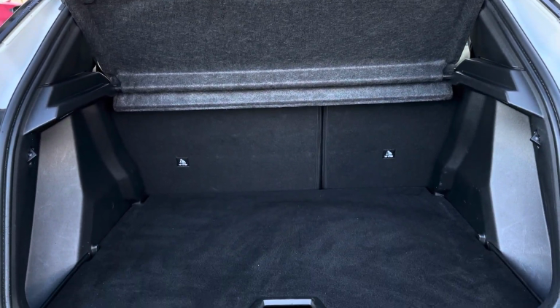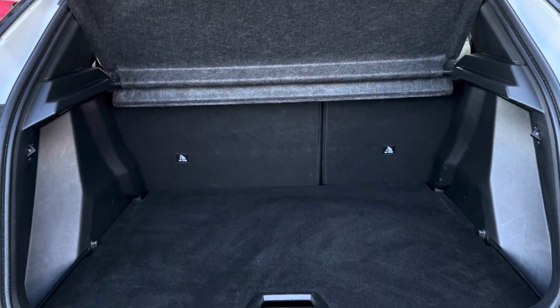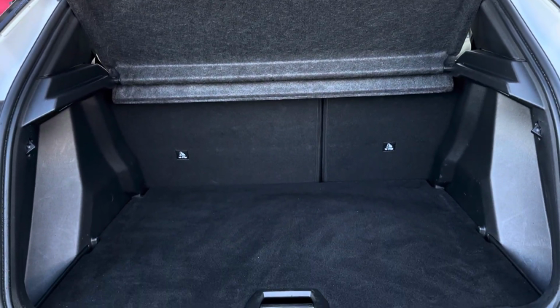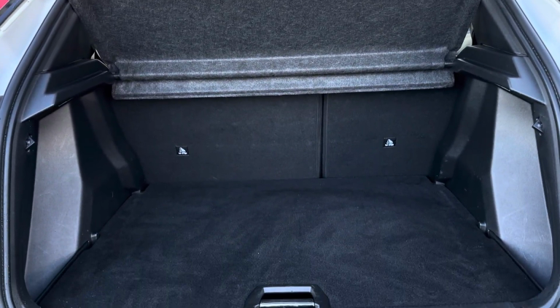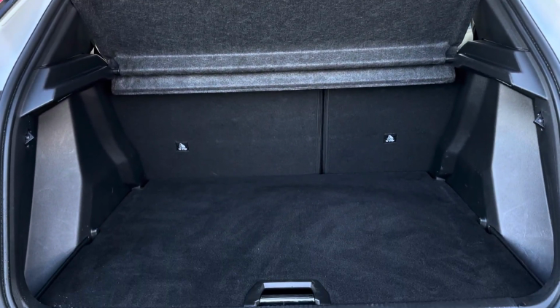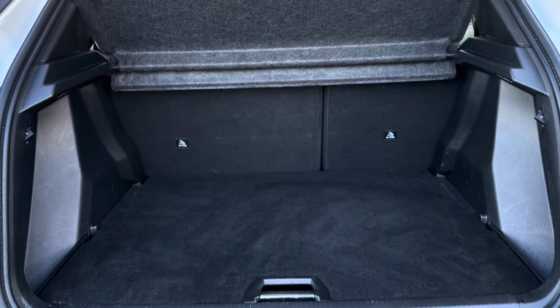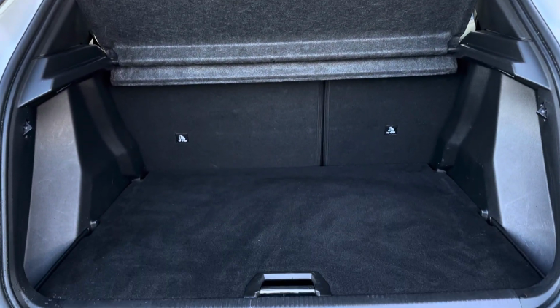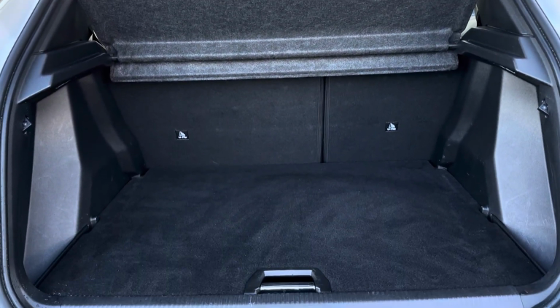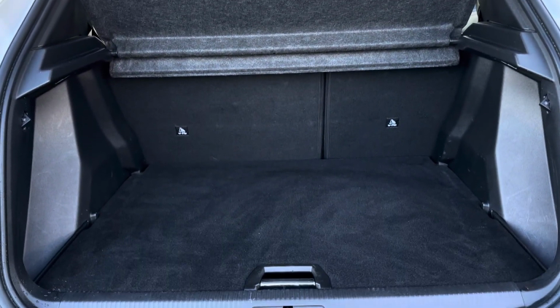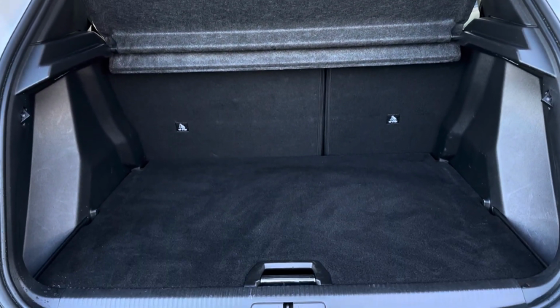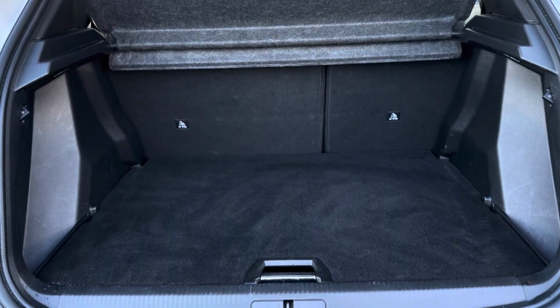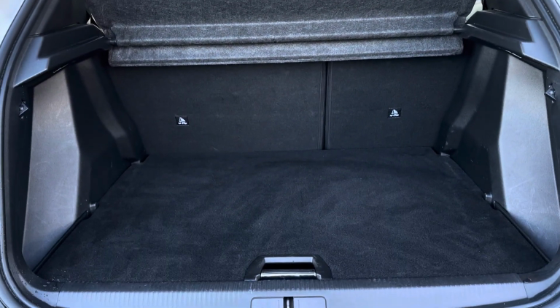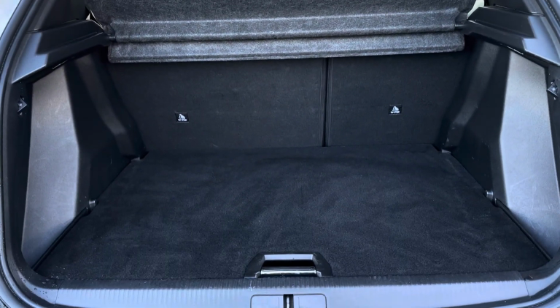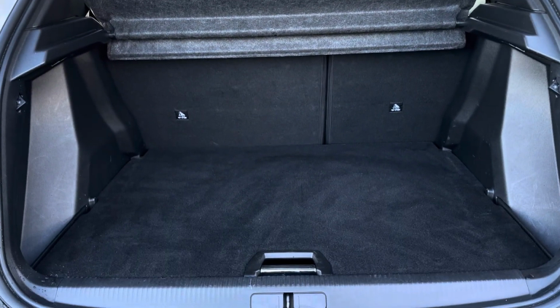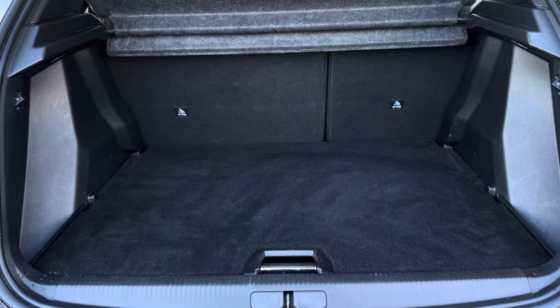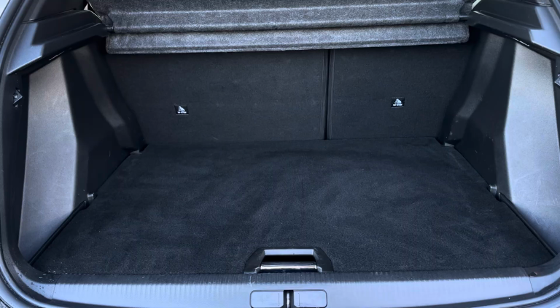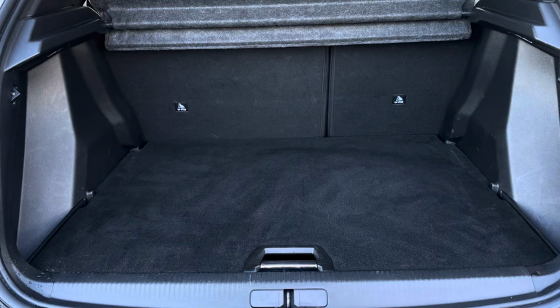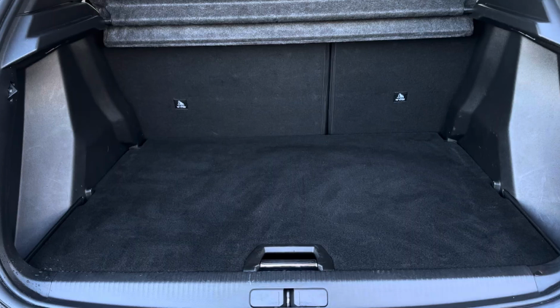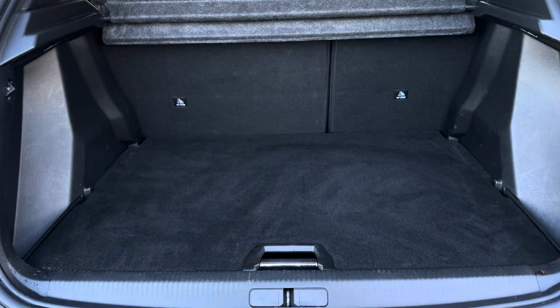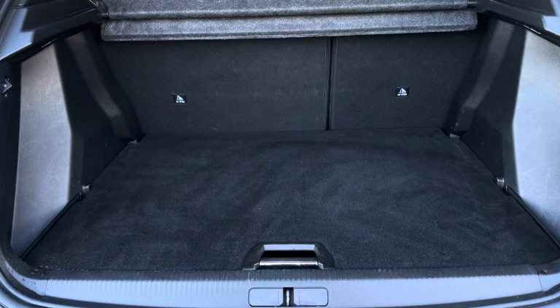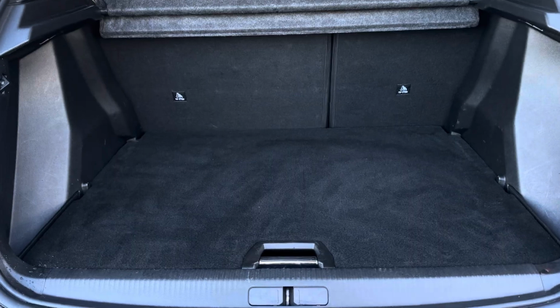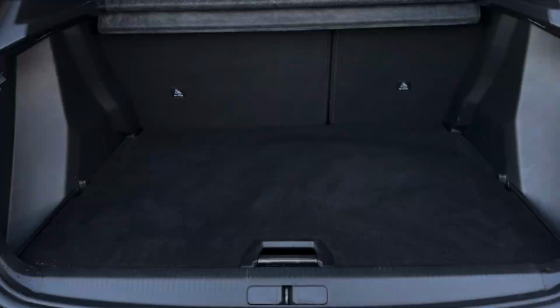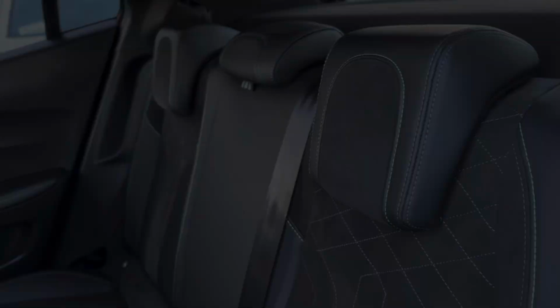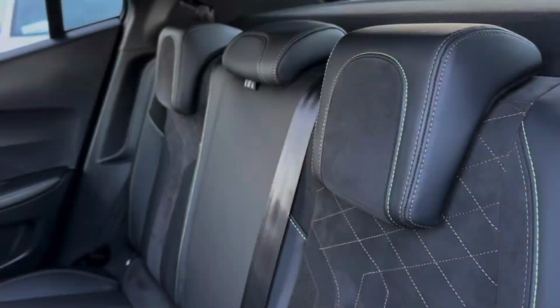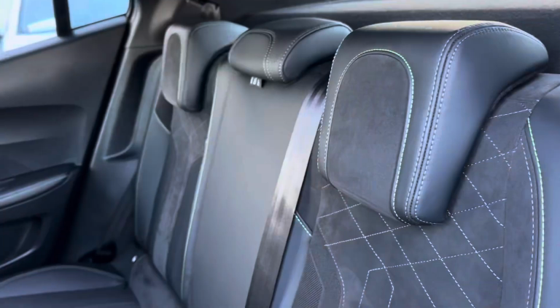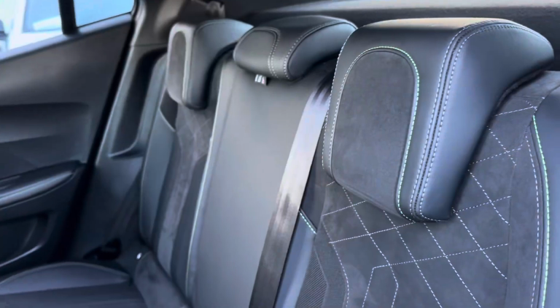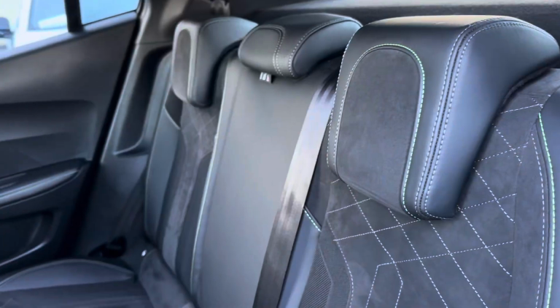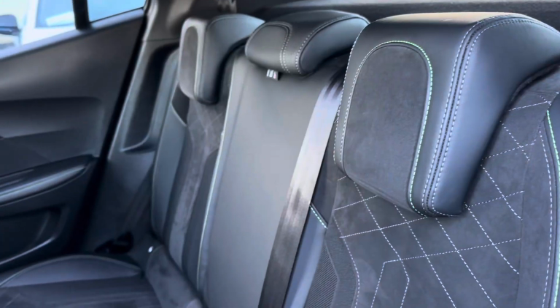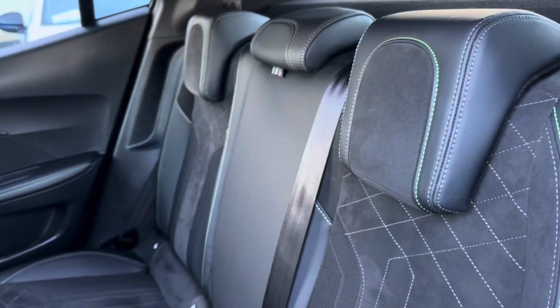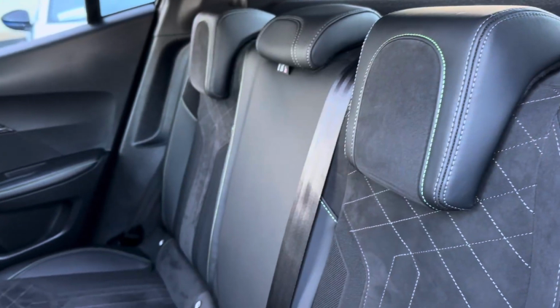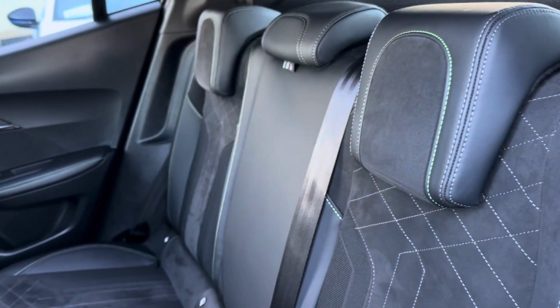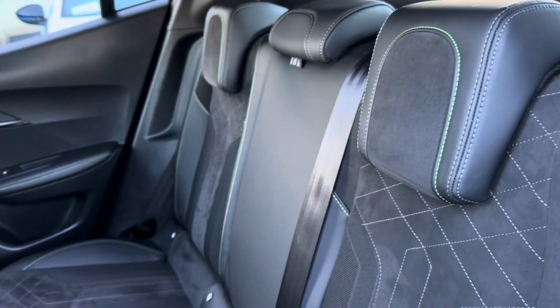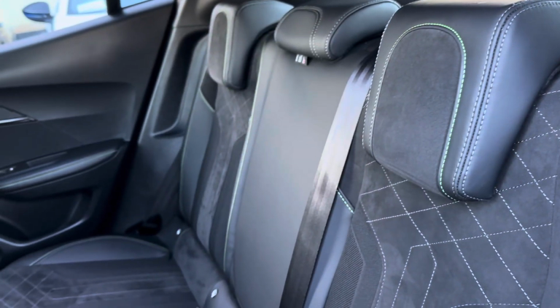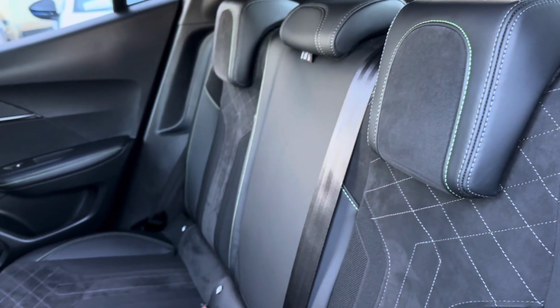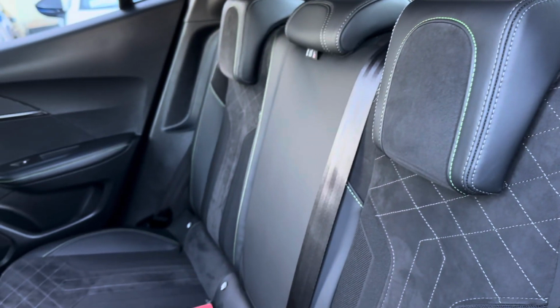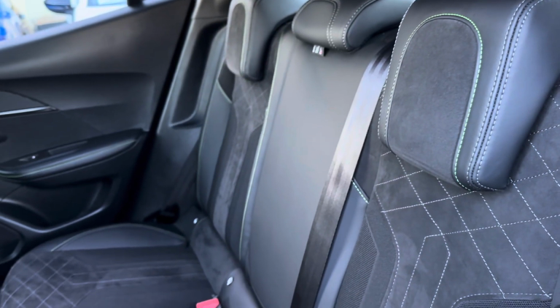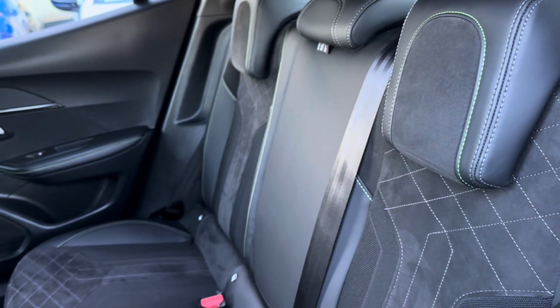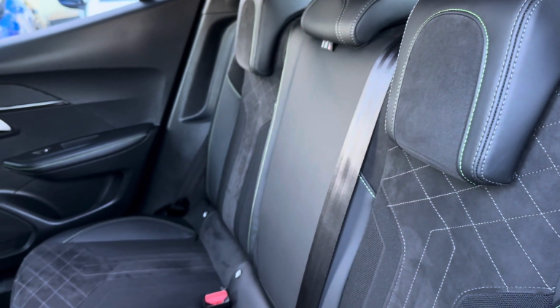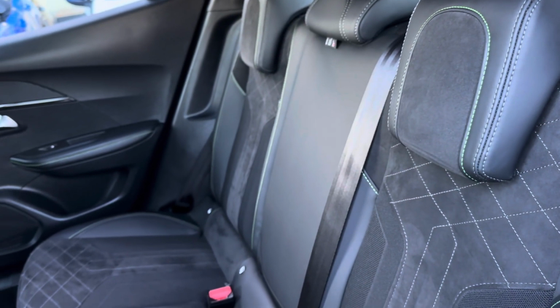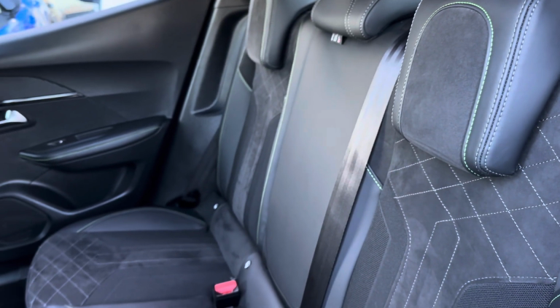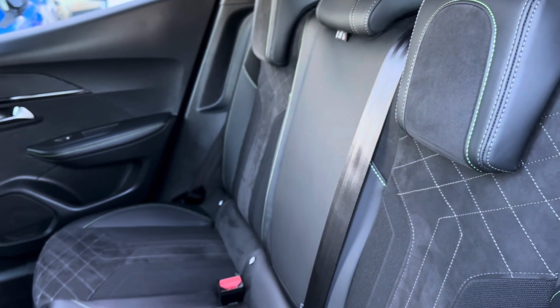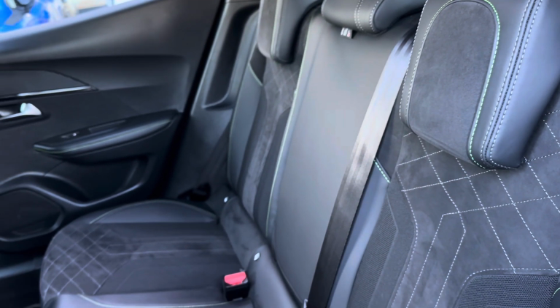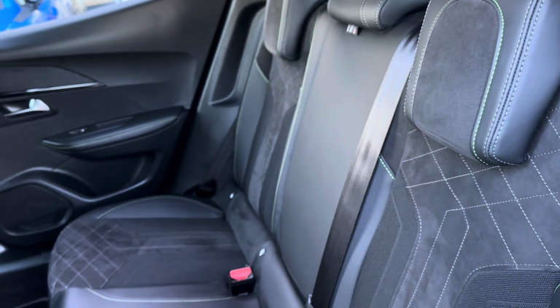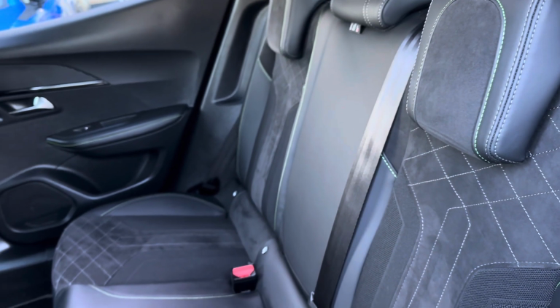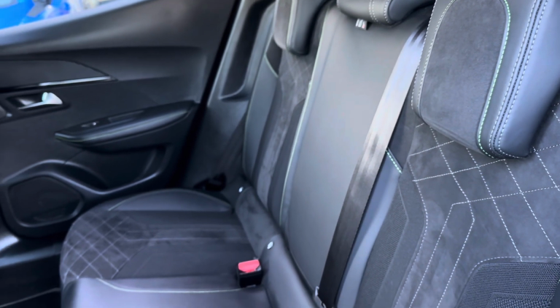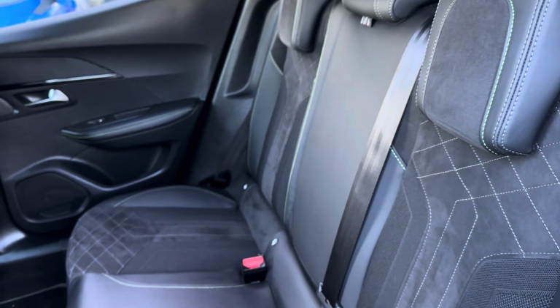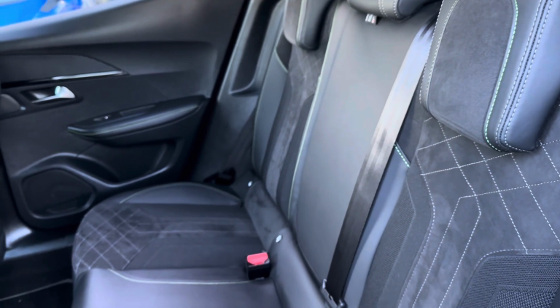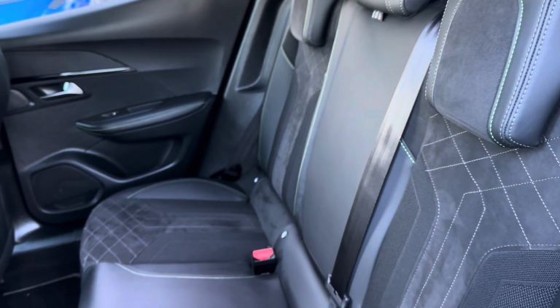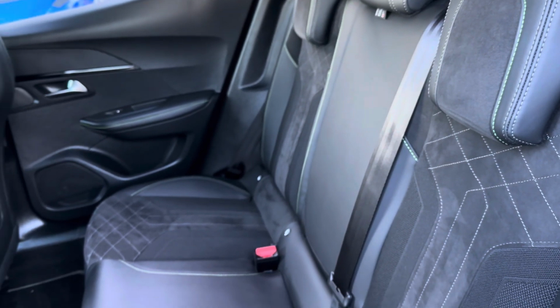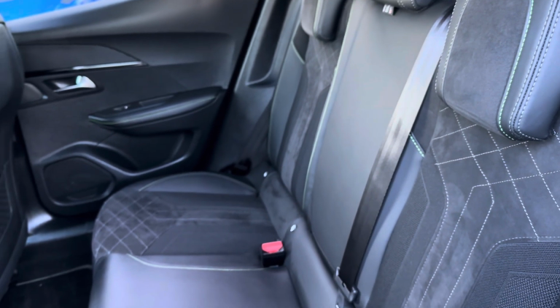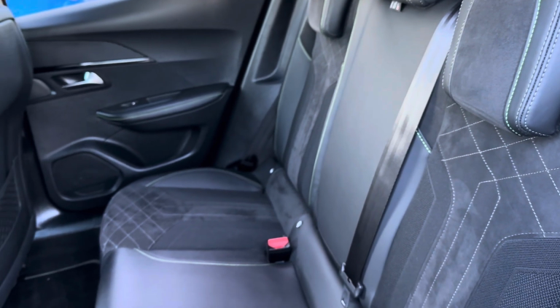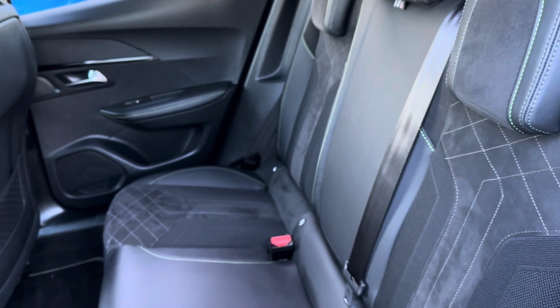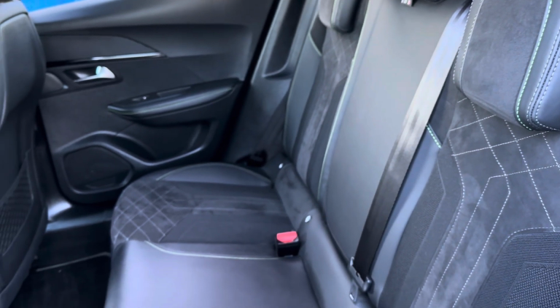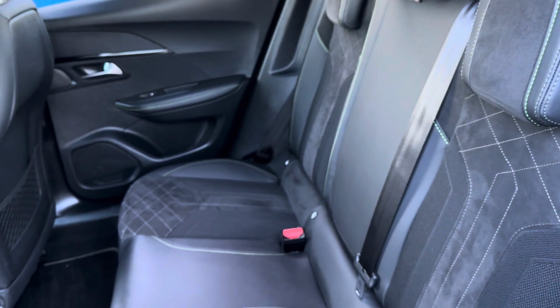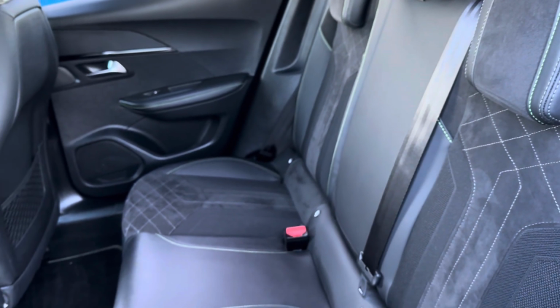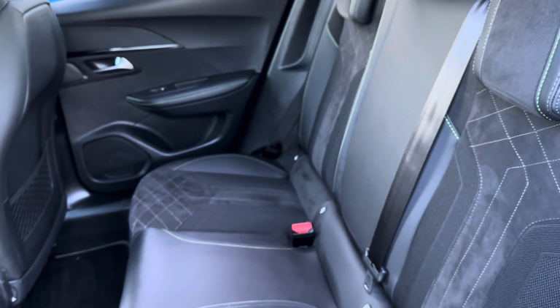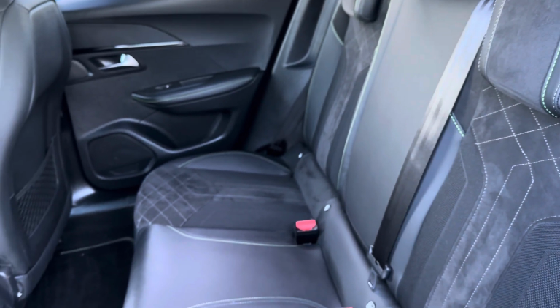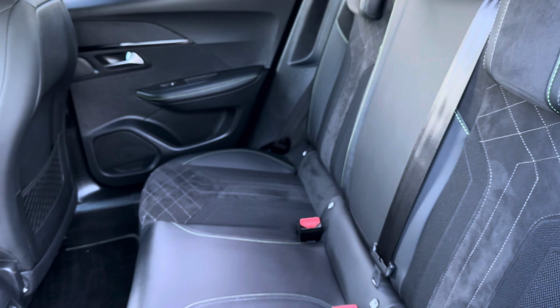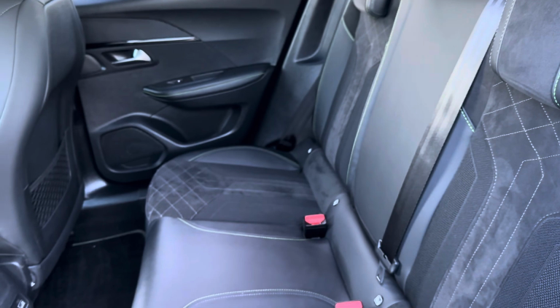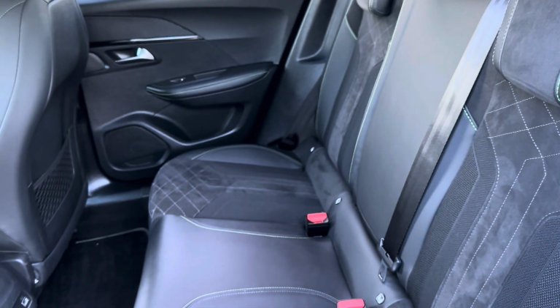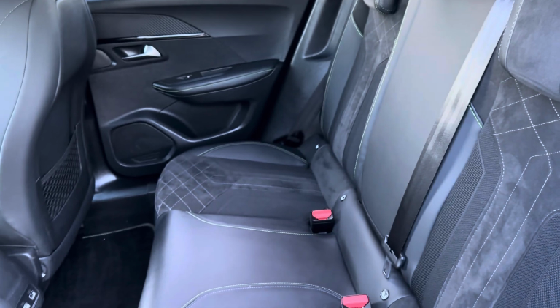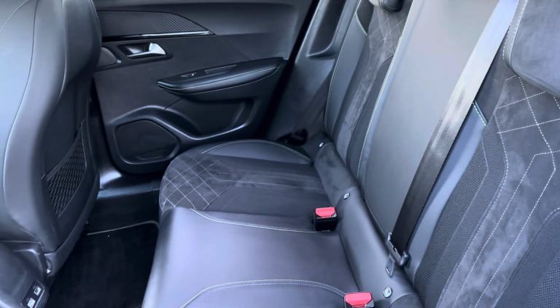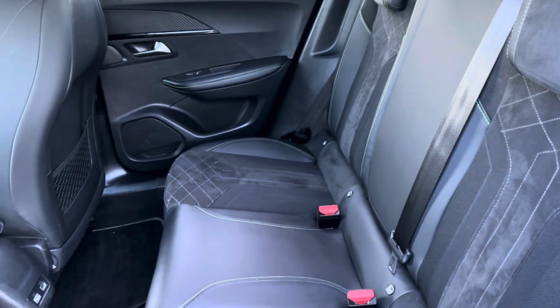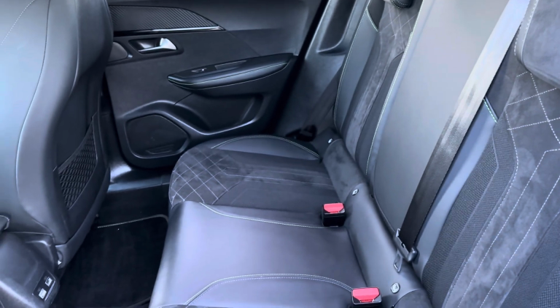The boot offers plenty of space for any larger travel plans, with an adjustable floor for extra storage space. Step into a world of luxury with a part-leather finish with contrasting lime-green stitching.